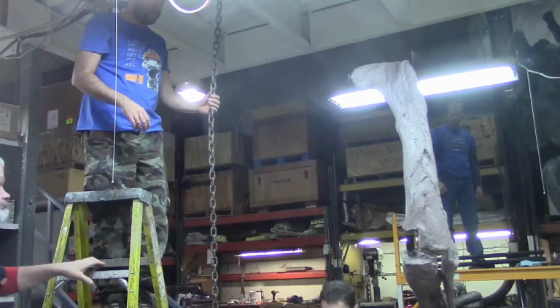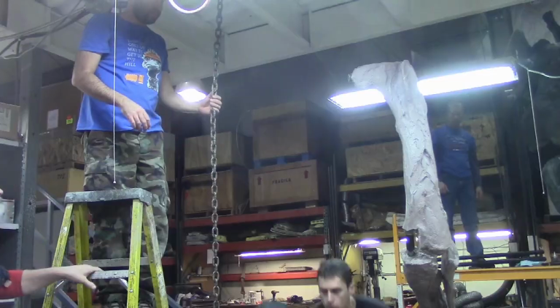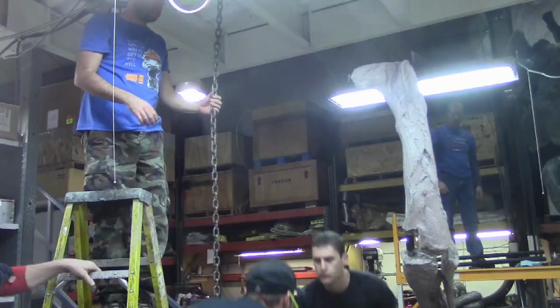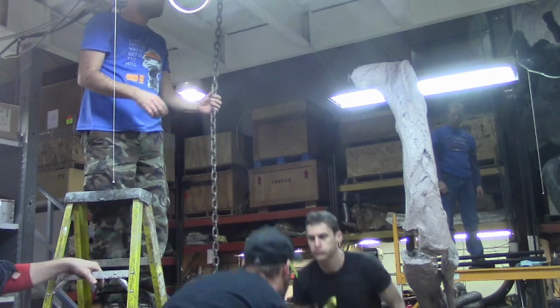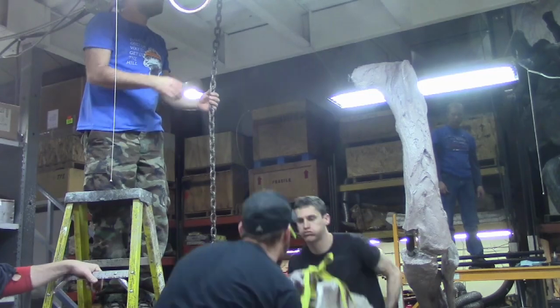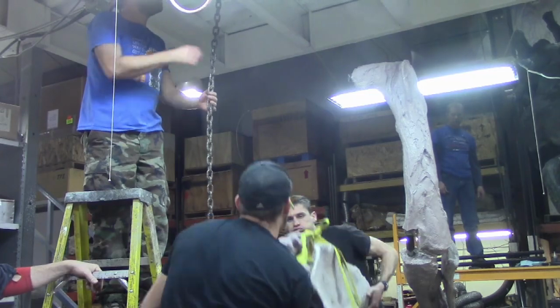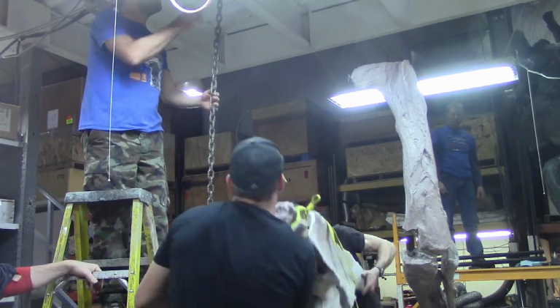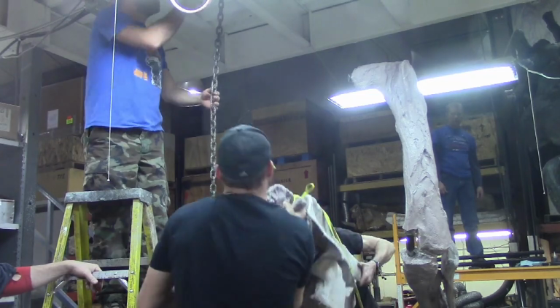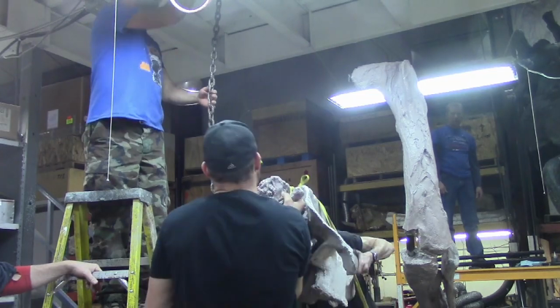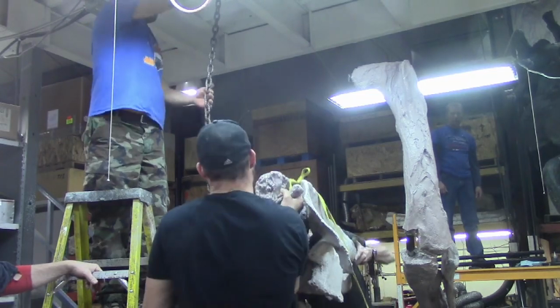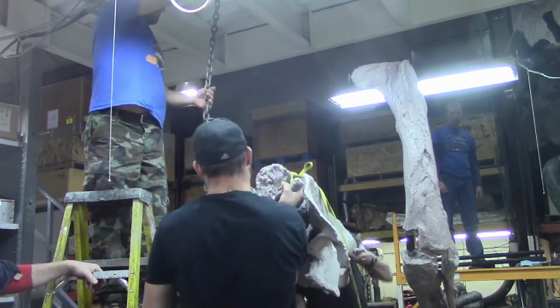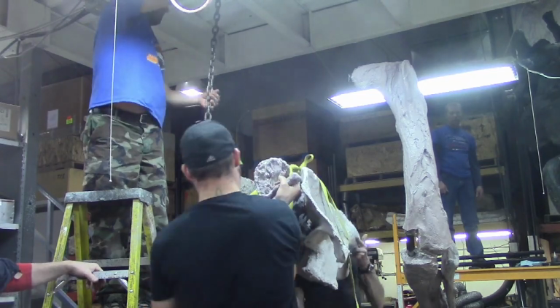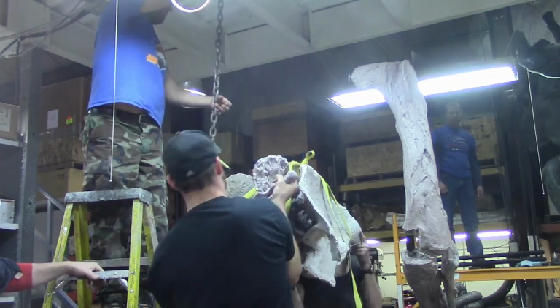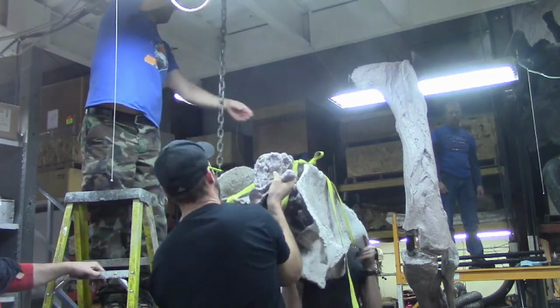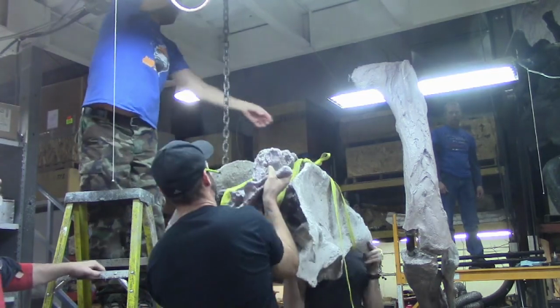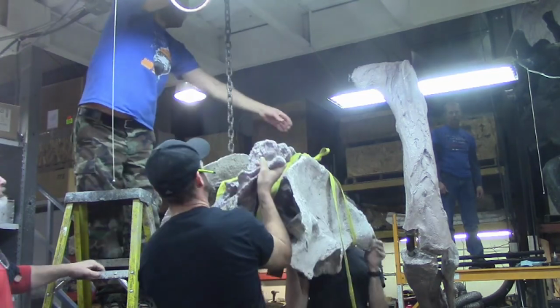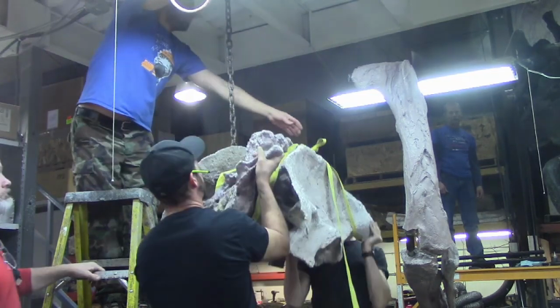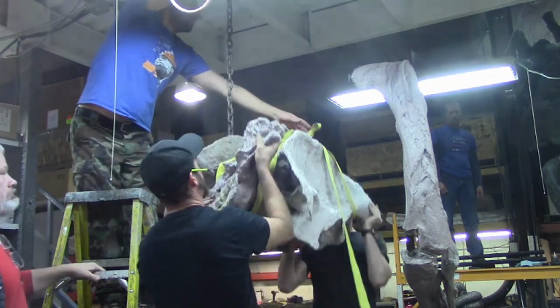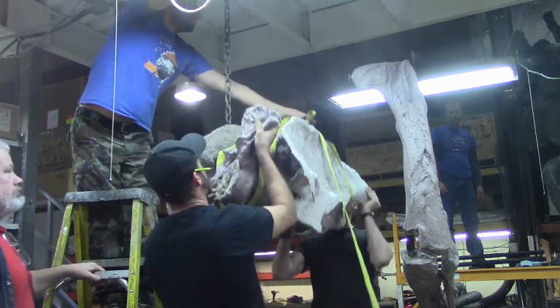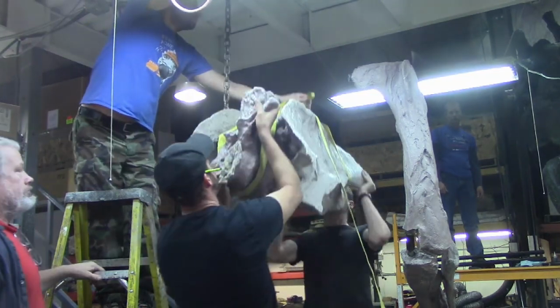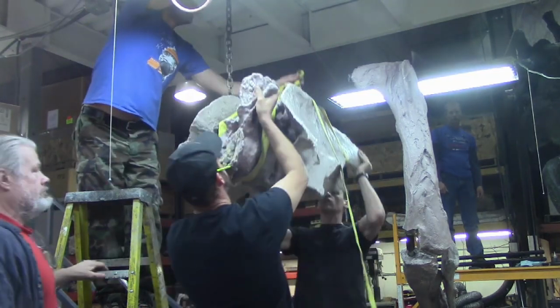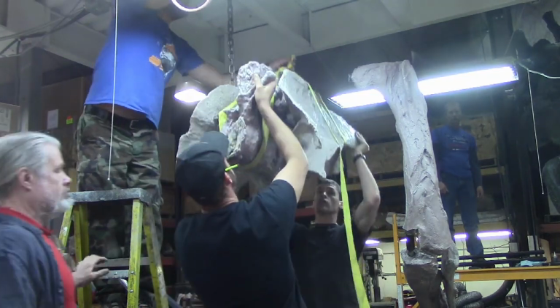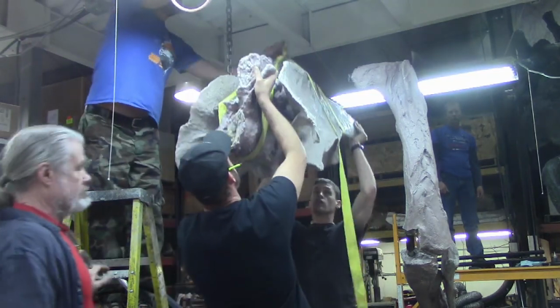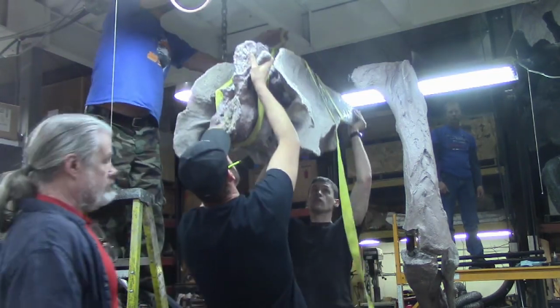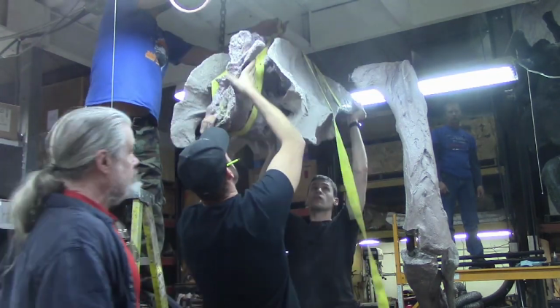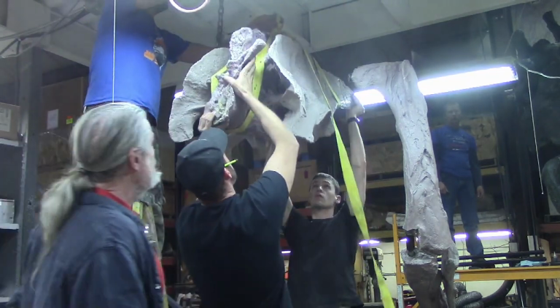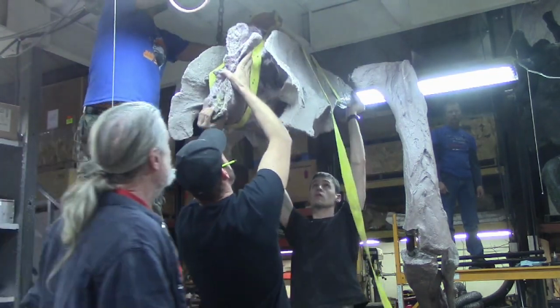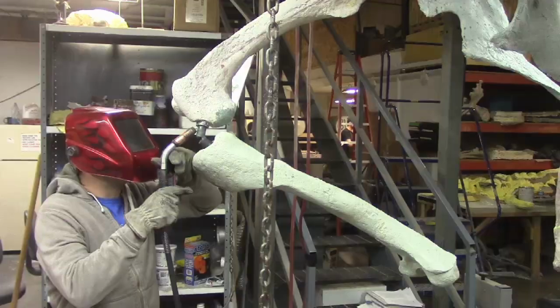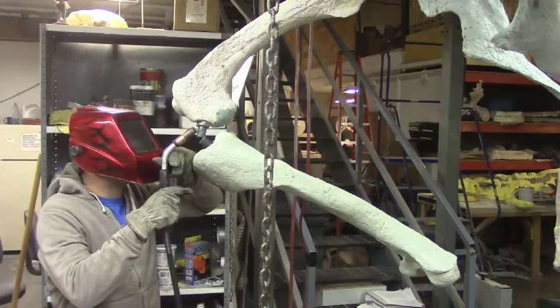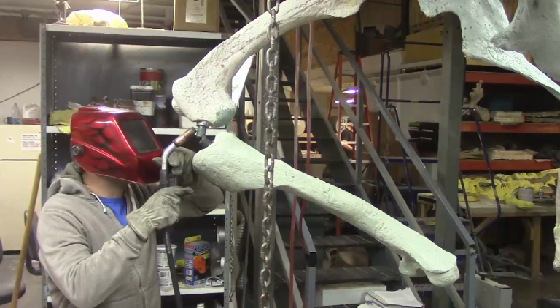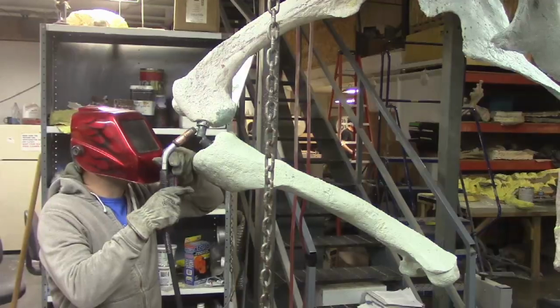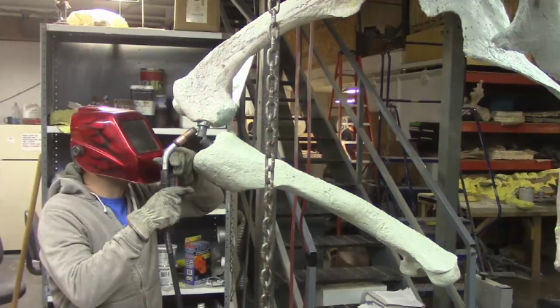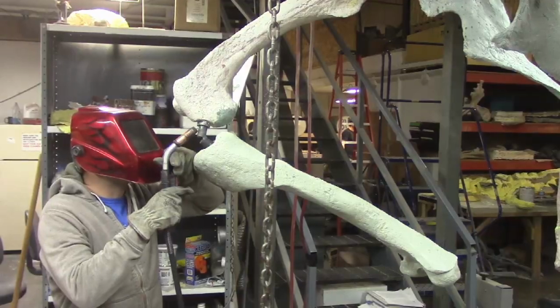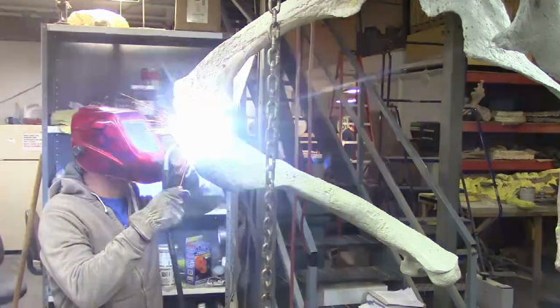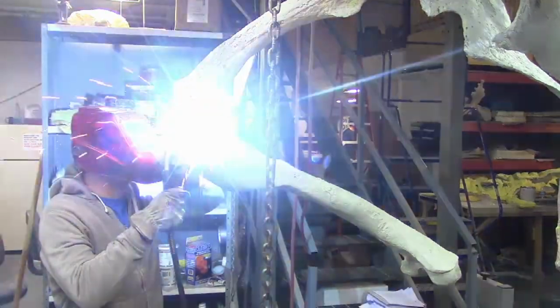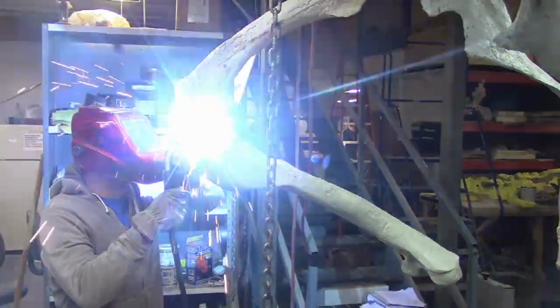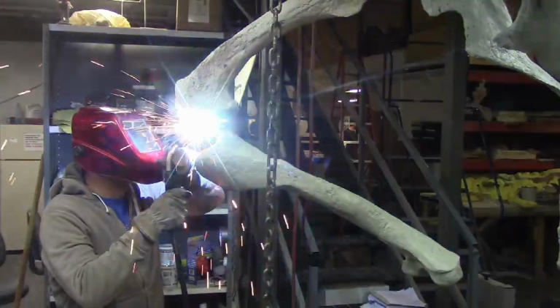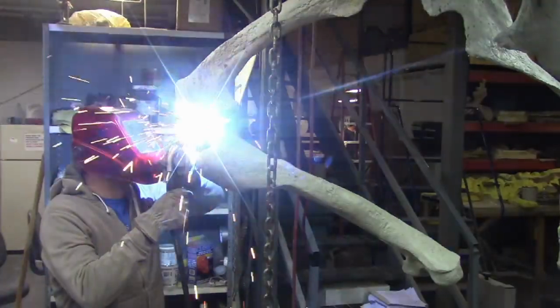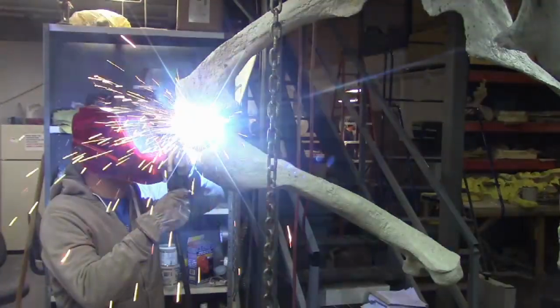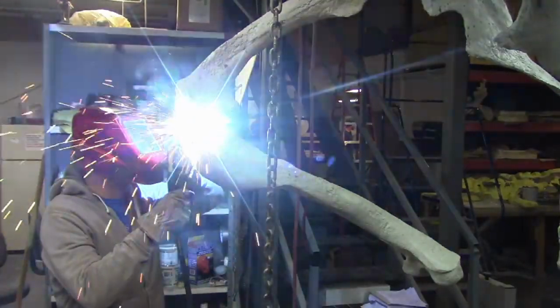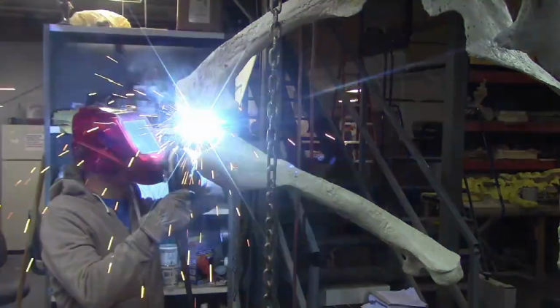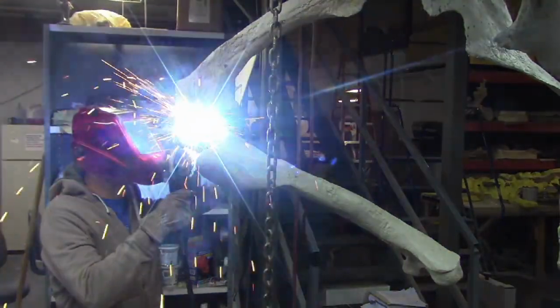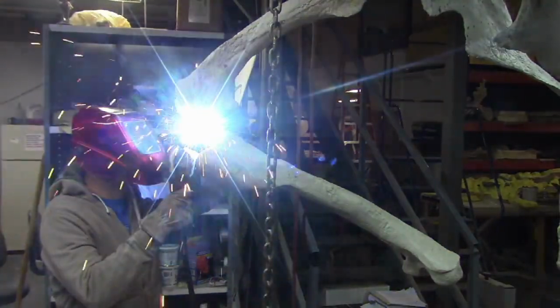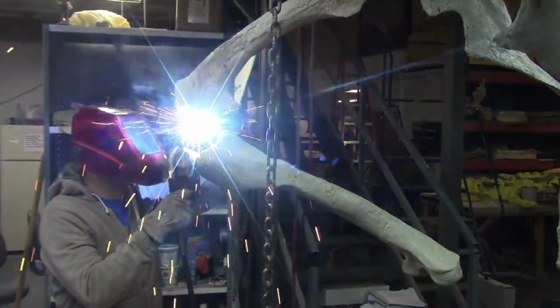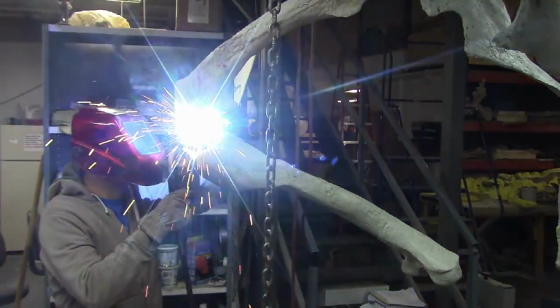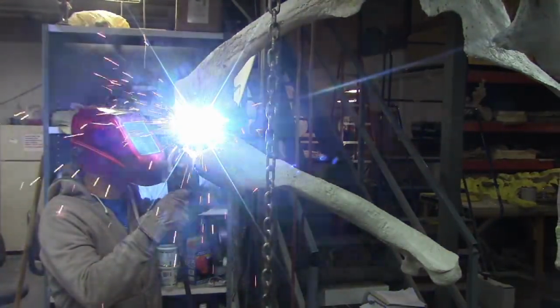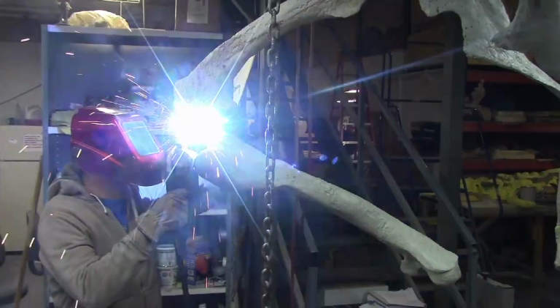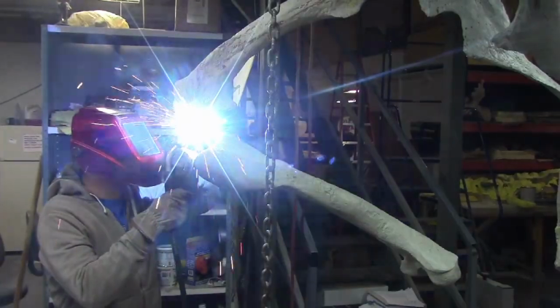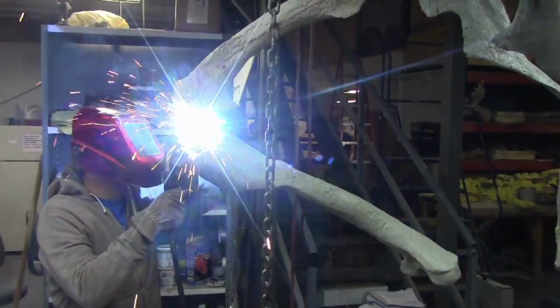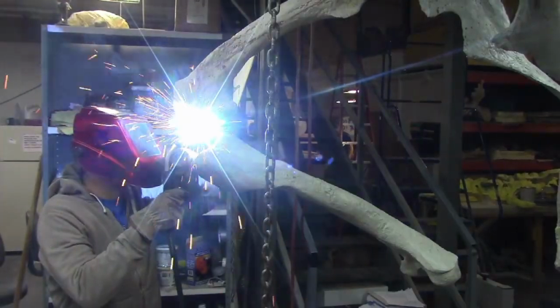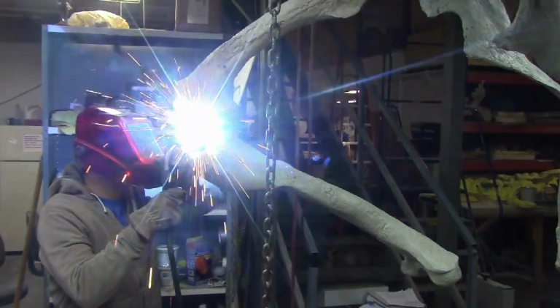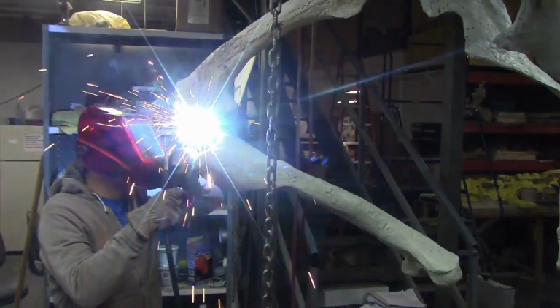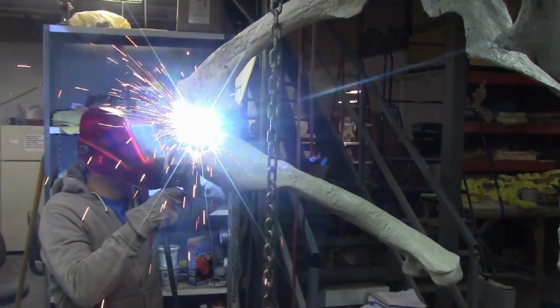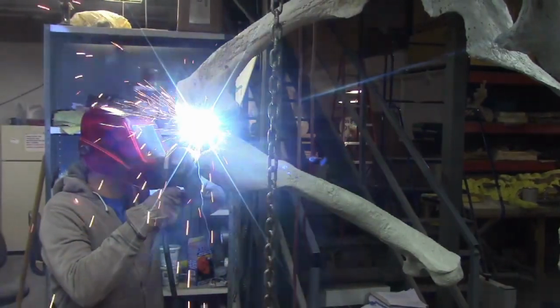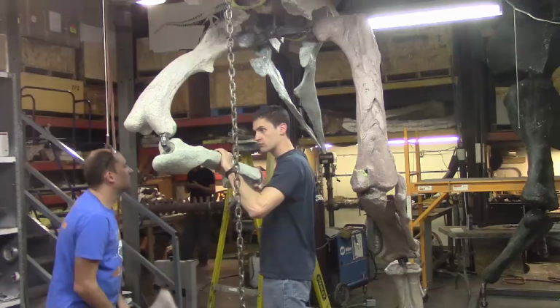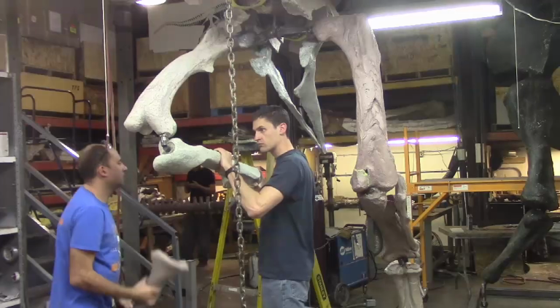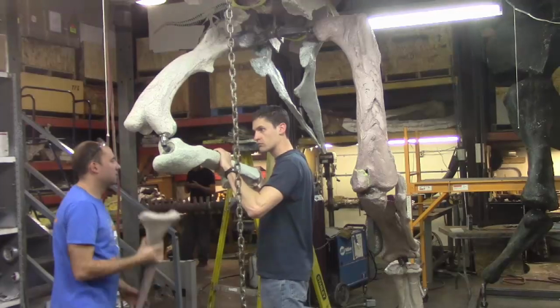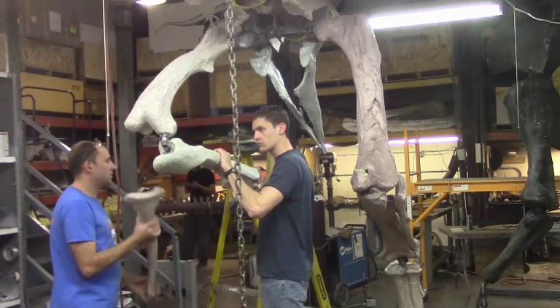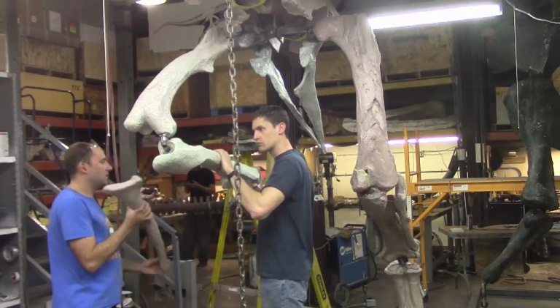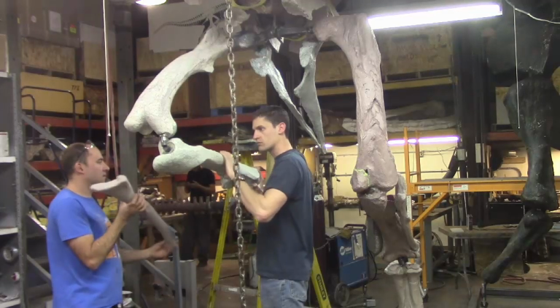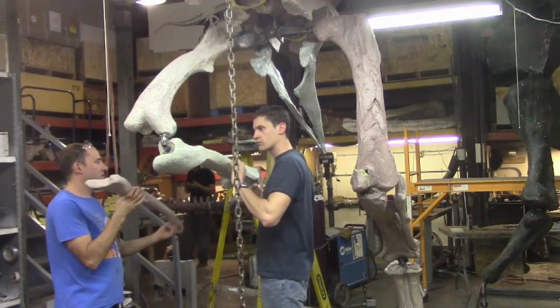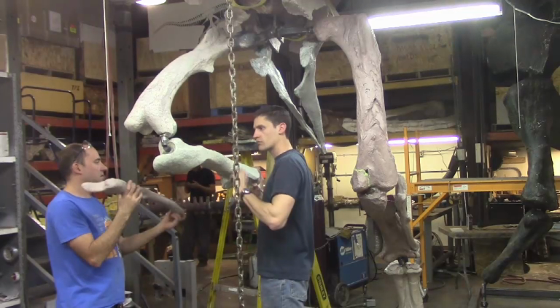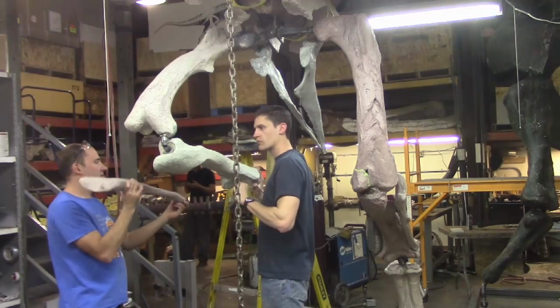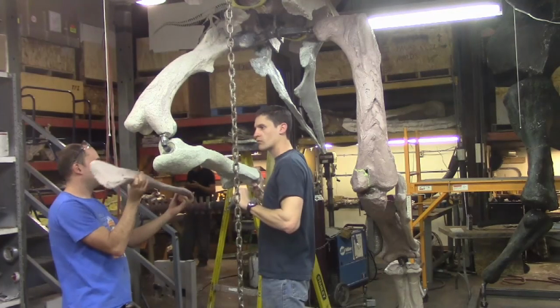We hoisted the hips up and held the leg bones in place. The steel that was included in the bones during molding was now welded together so the entire assembly could stand on its own.